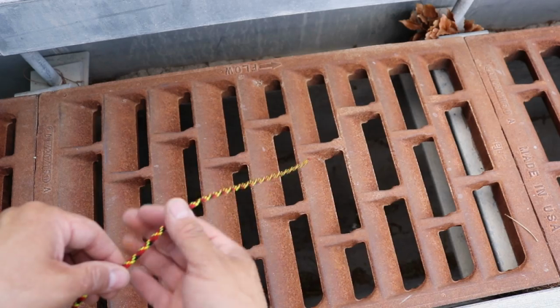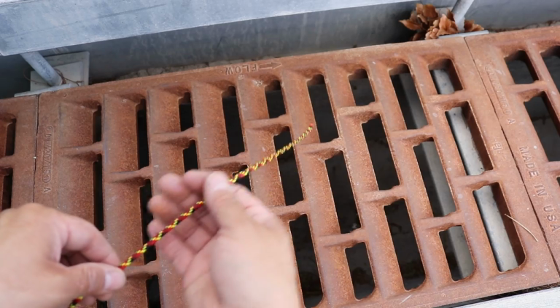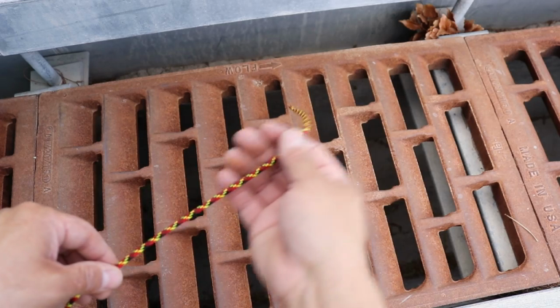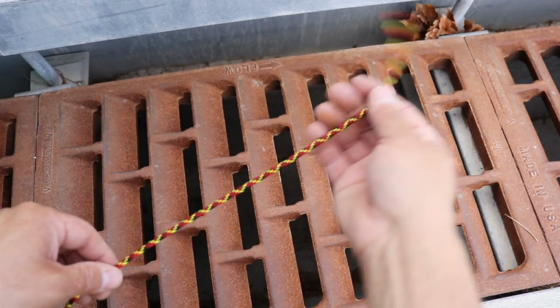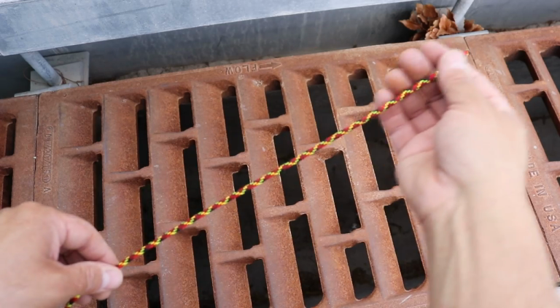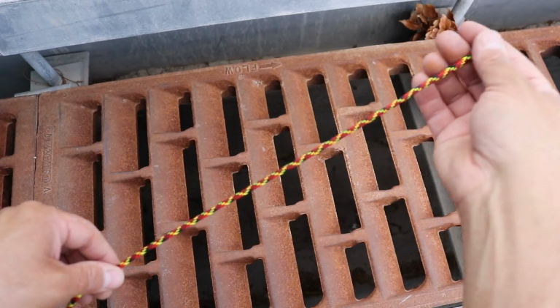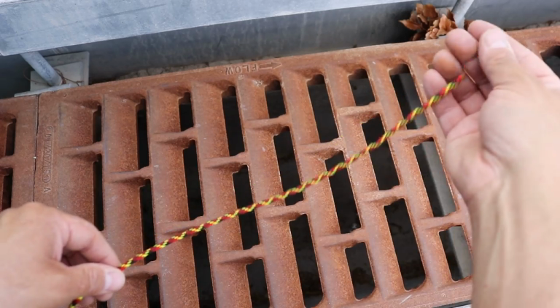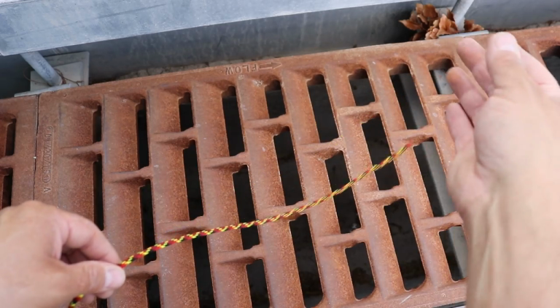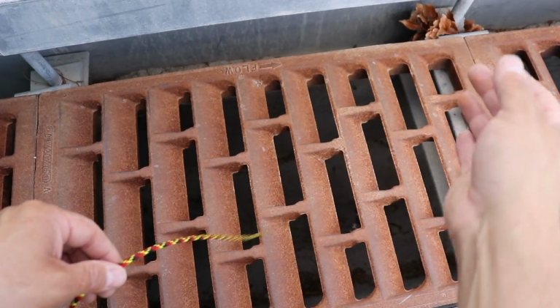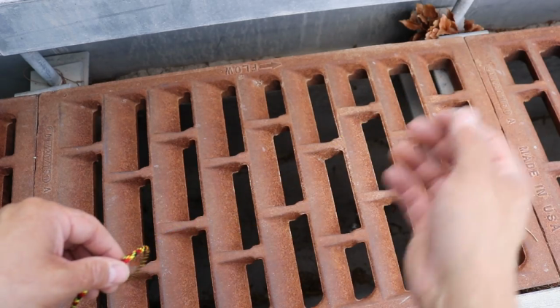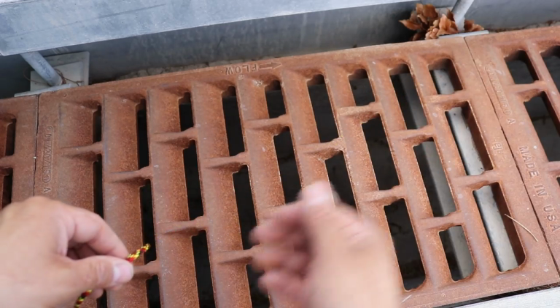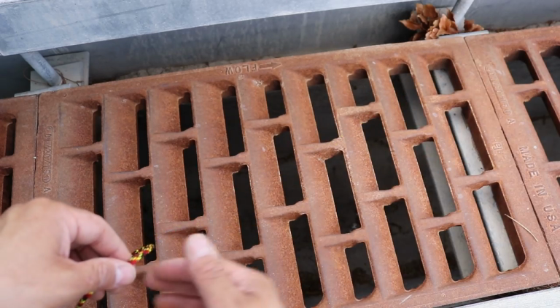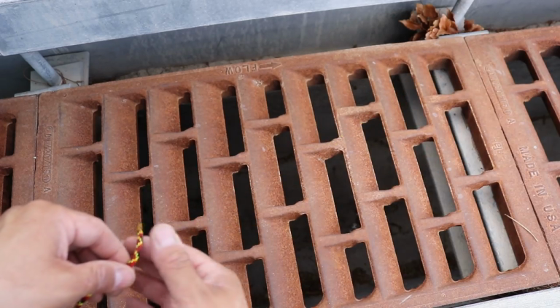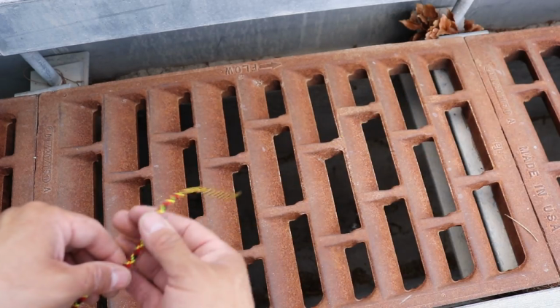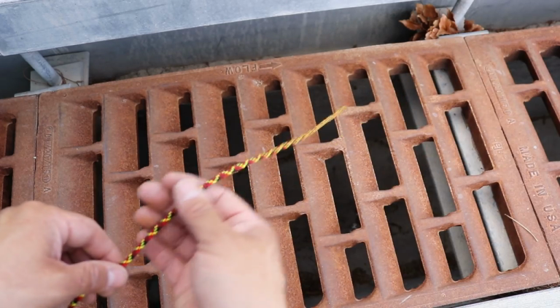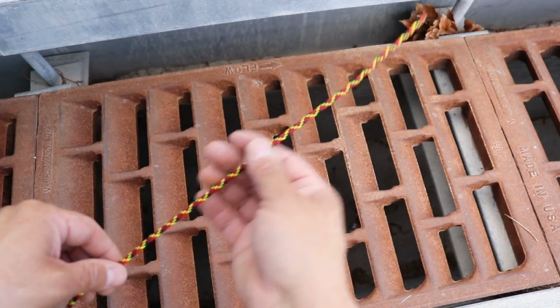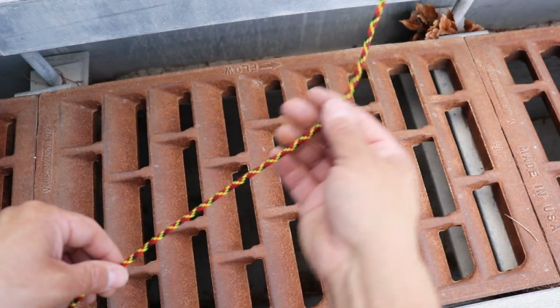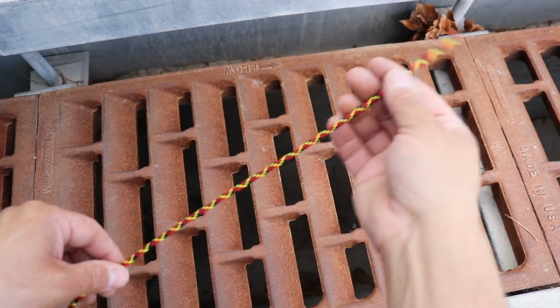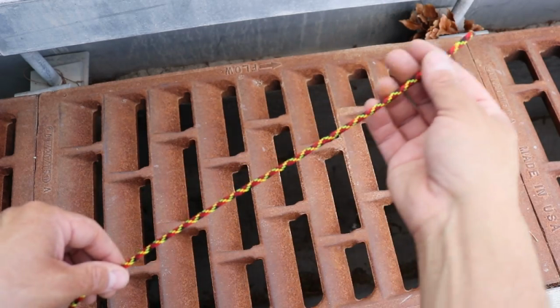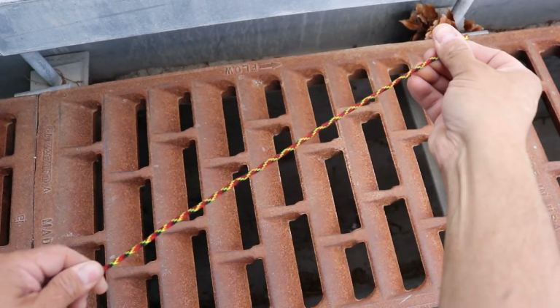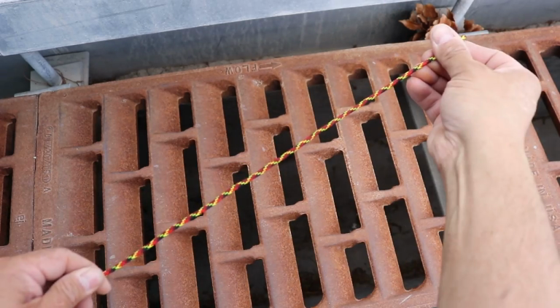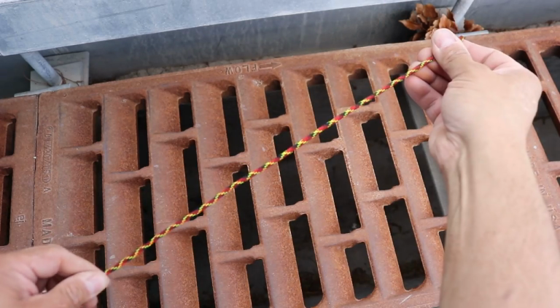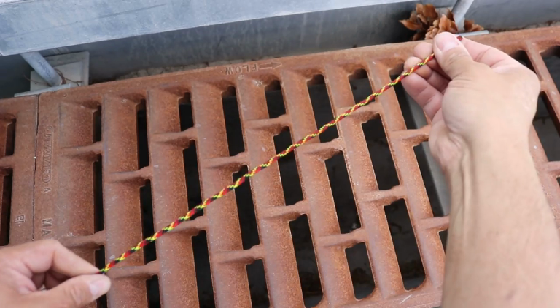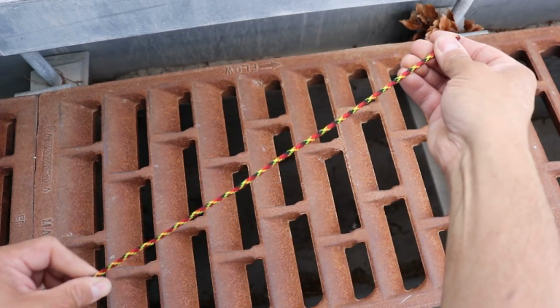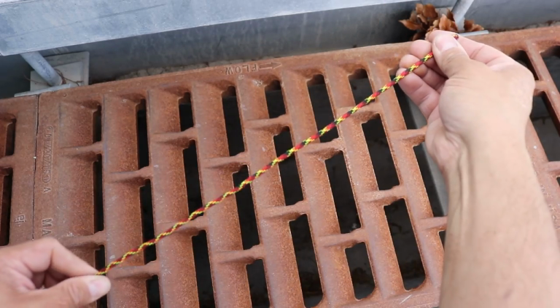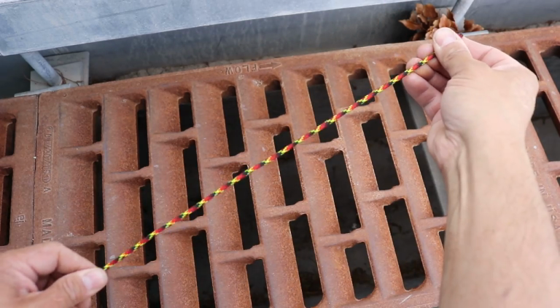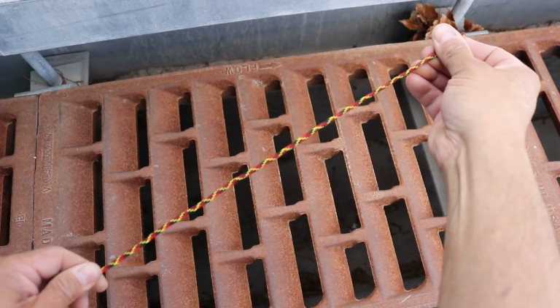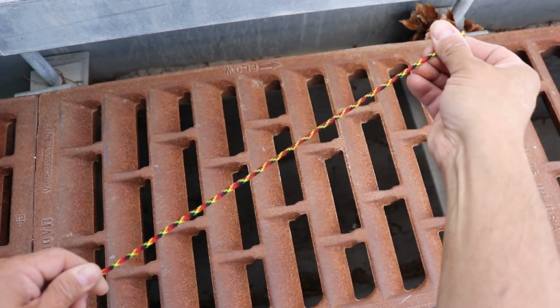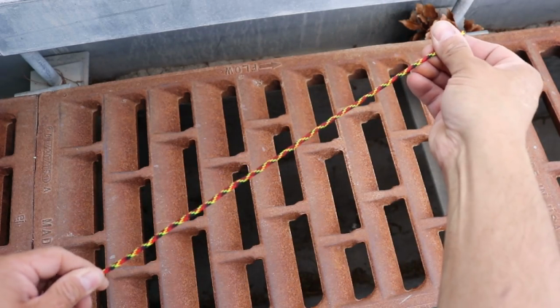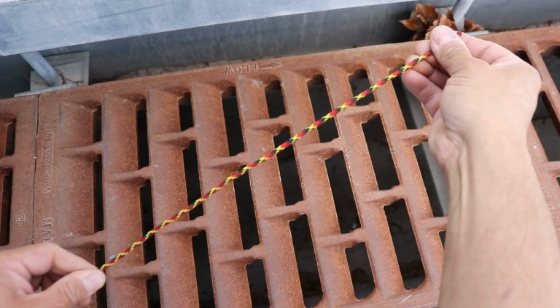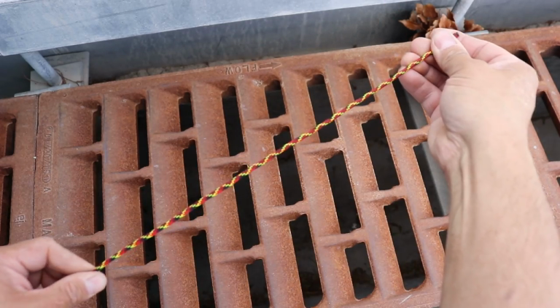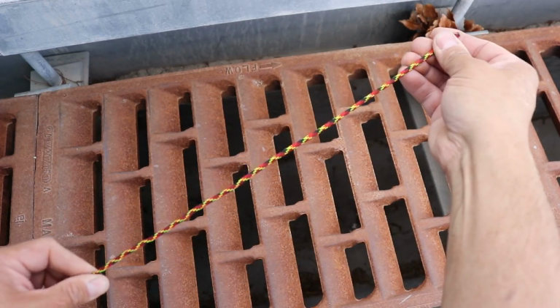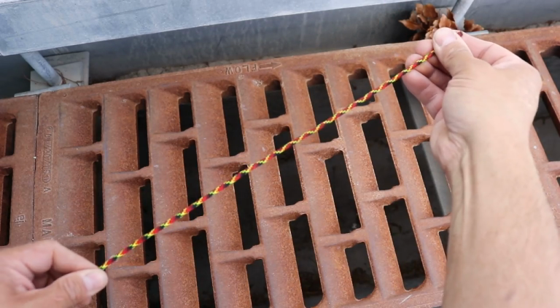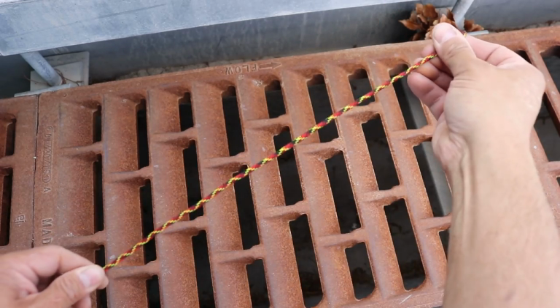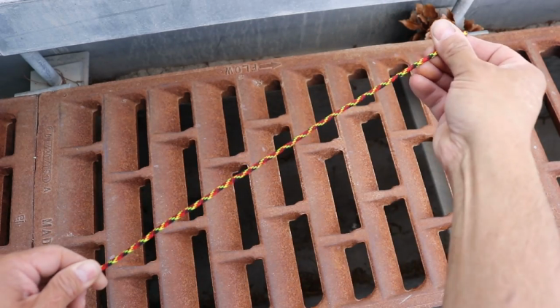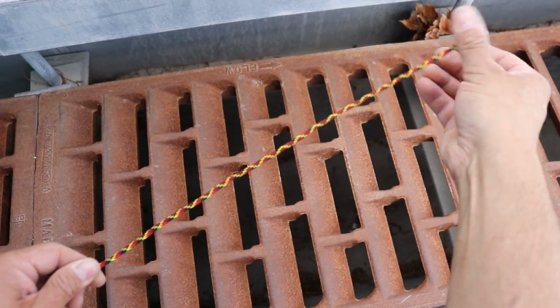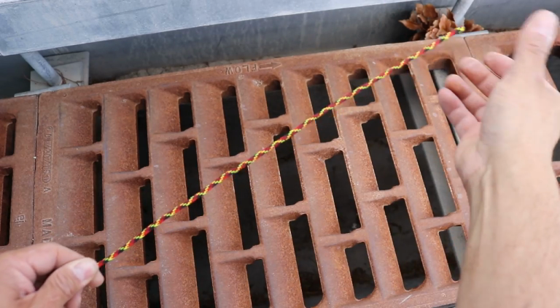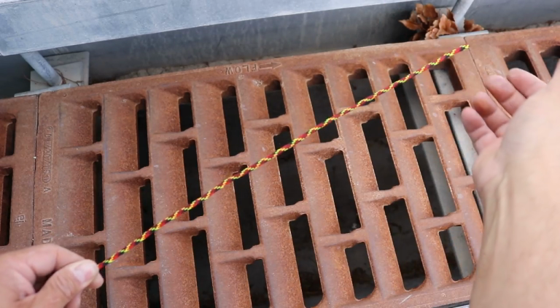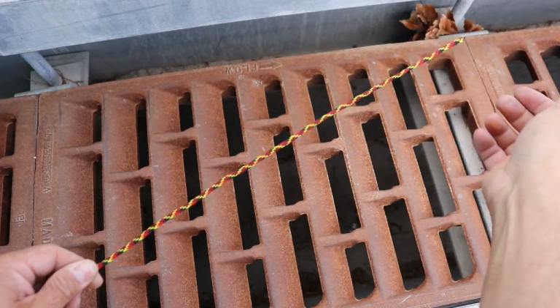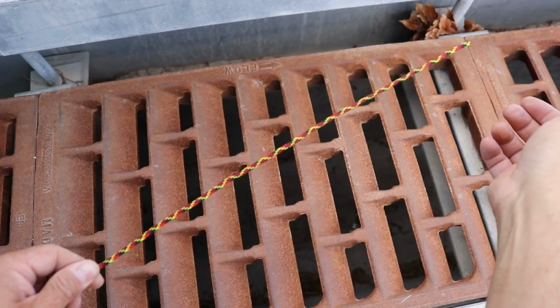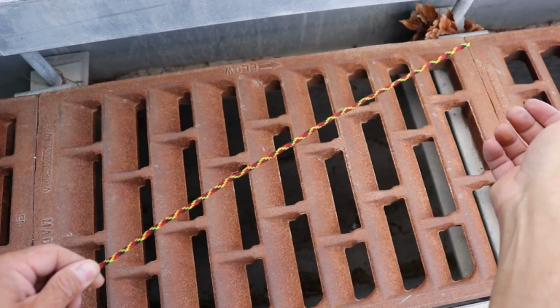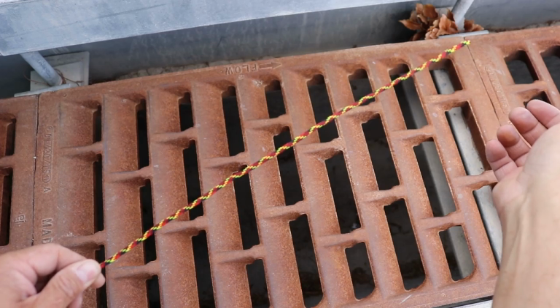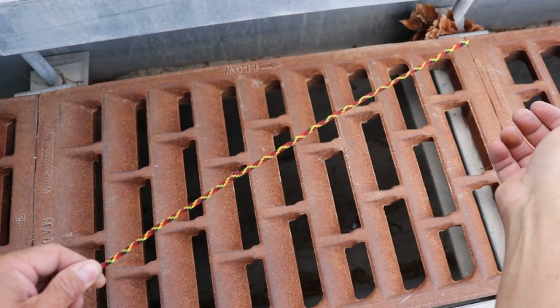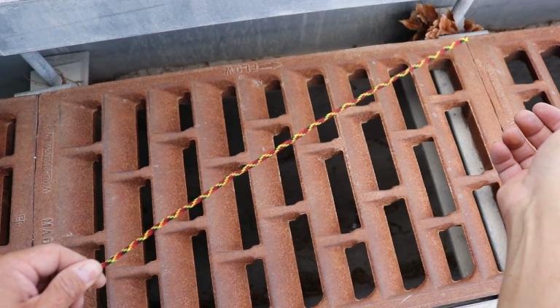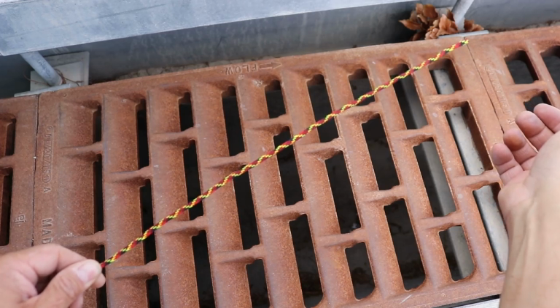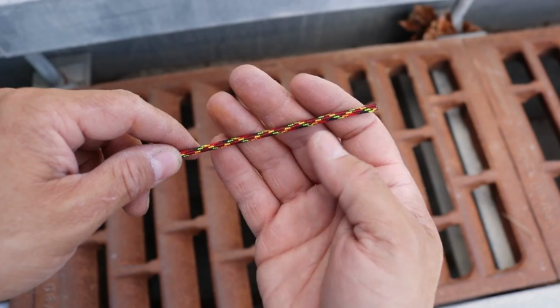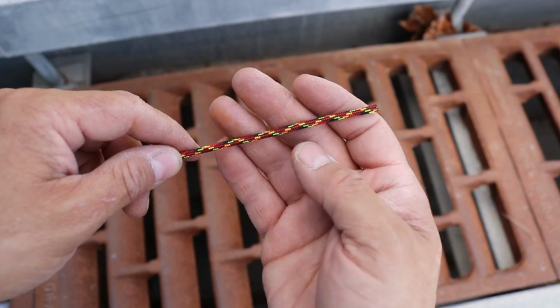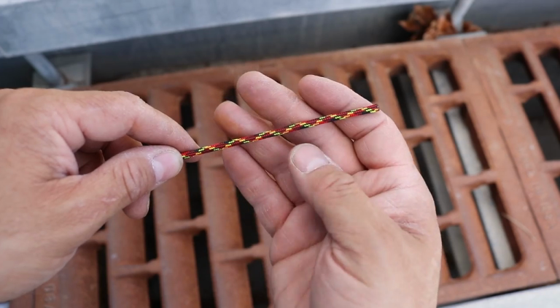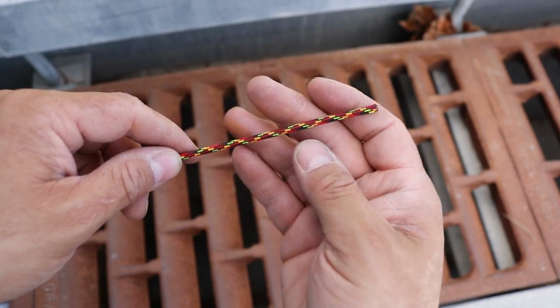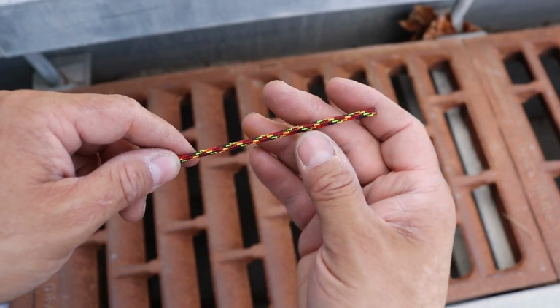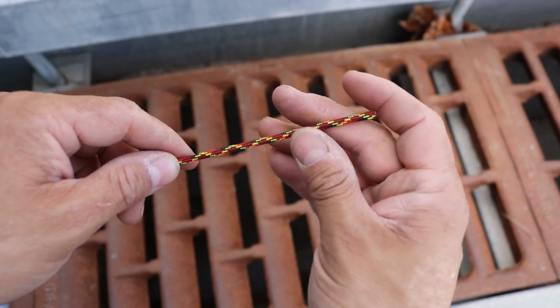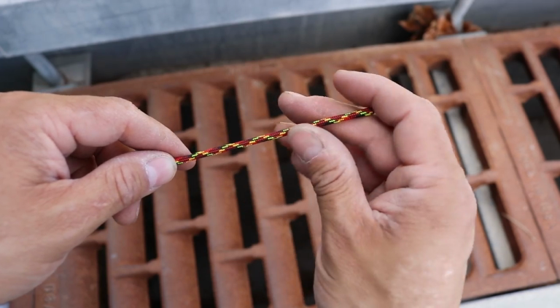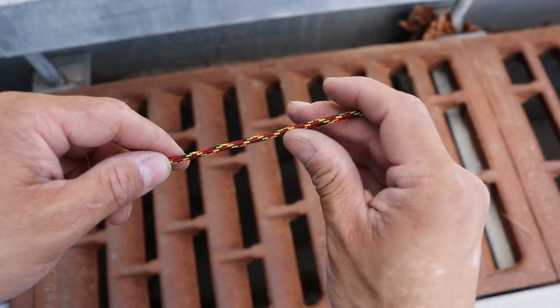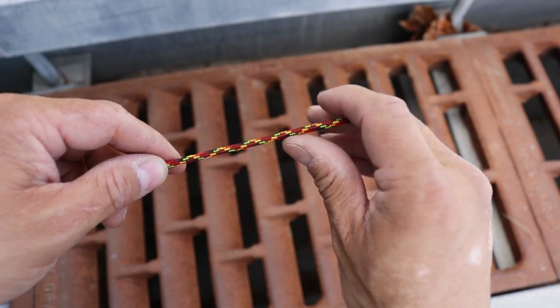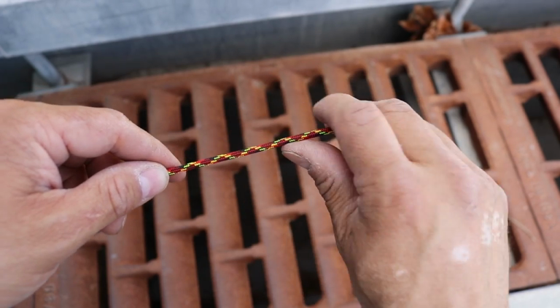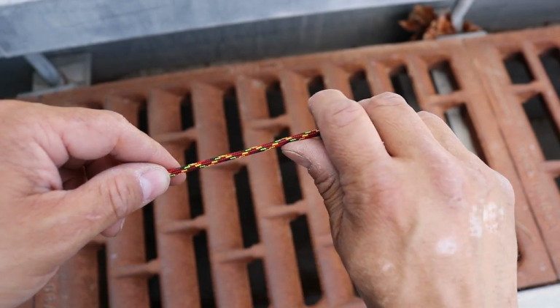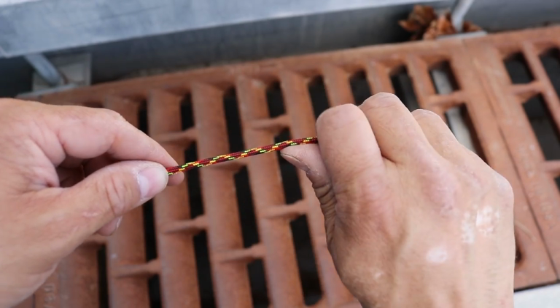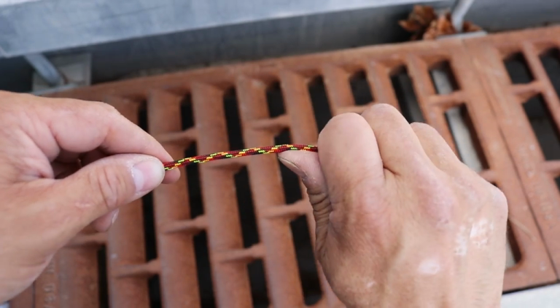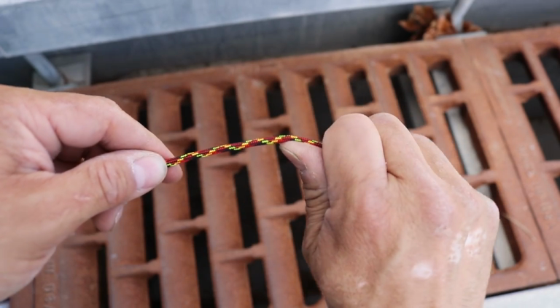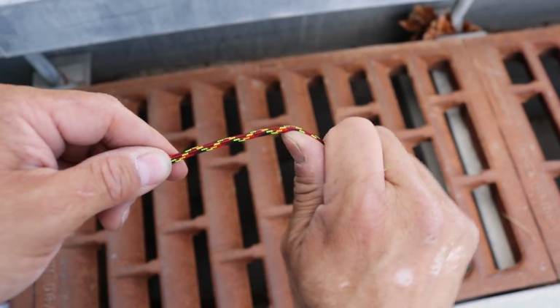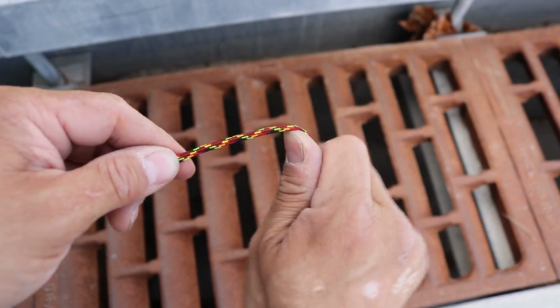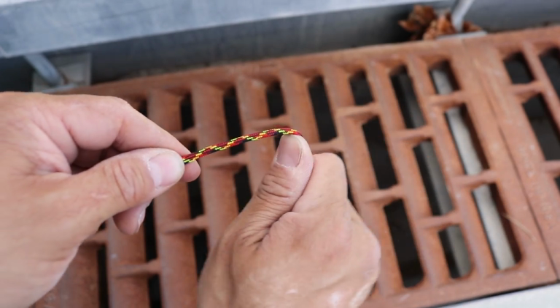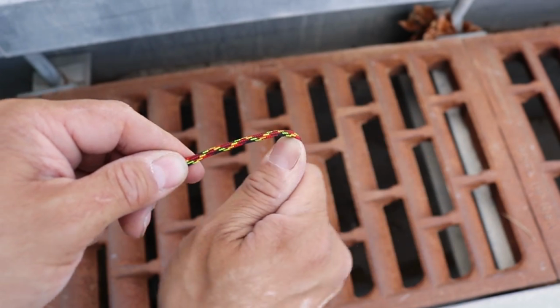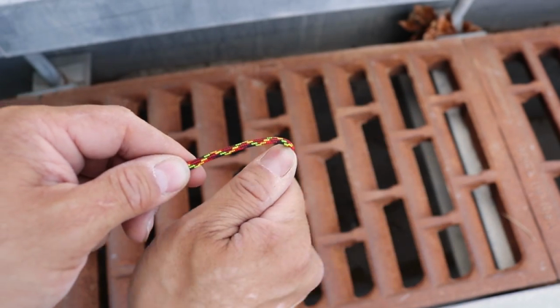Some of the comments suggest that I use a coat hanger, but why do that when I have this high-tech paracord? Or maybe I just put wire in the paracord.